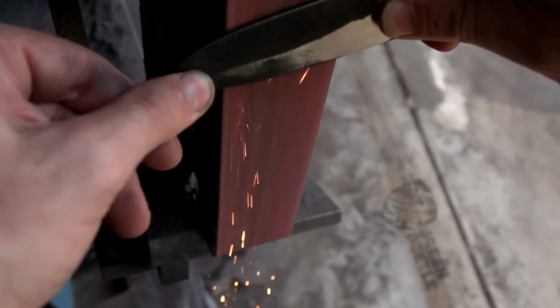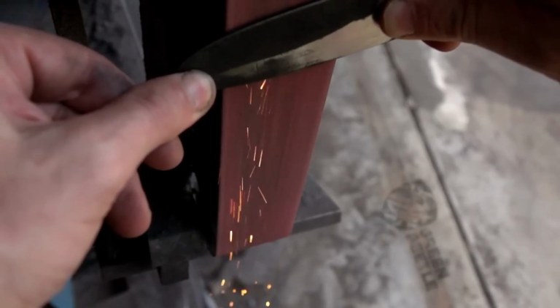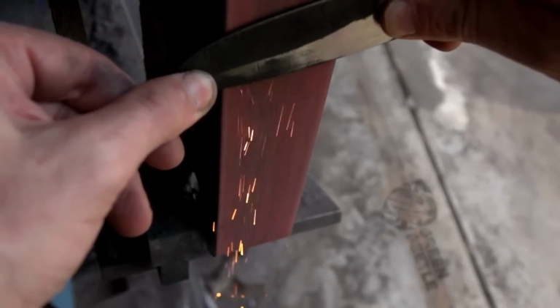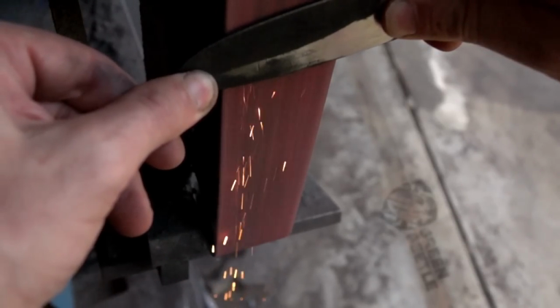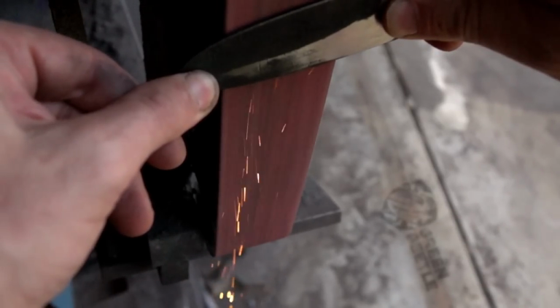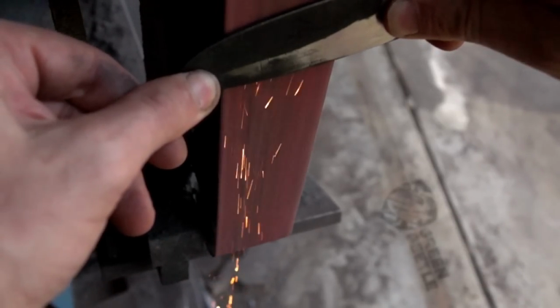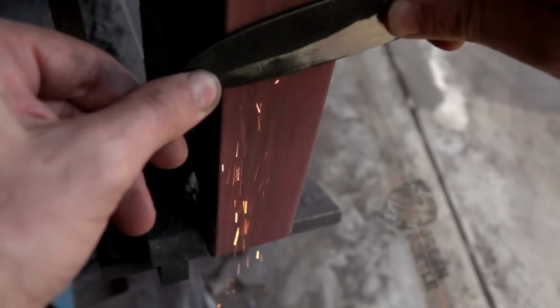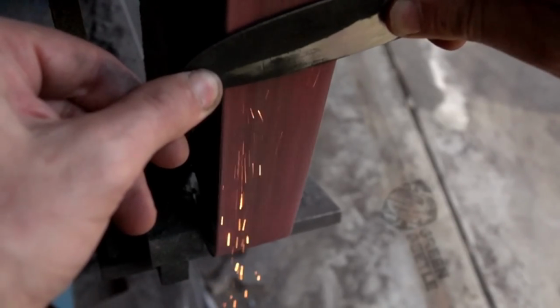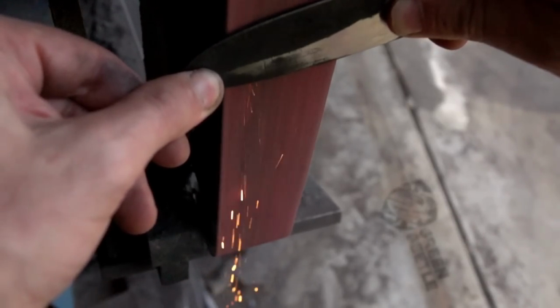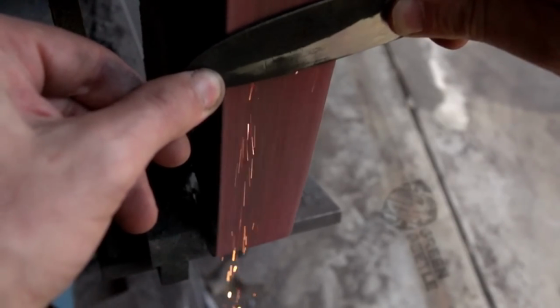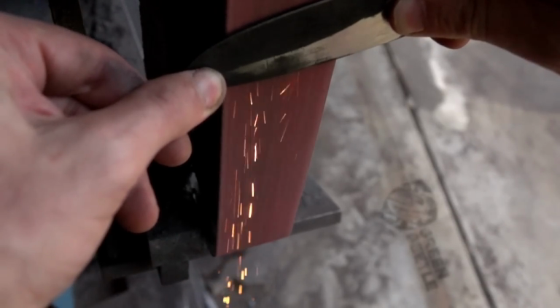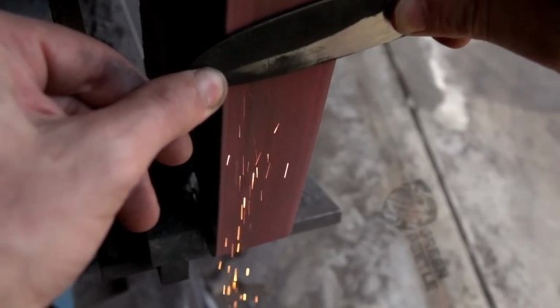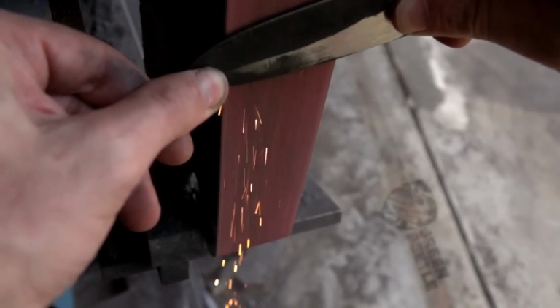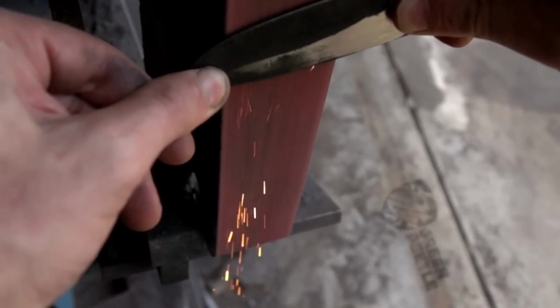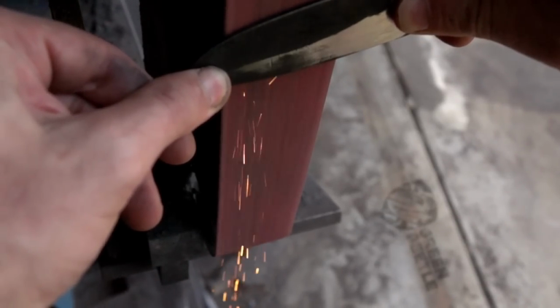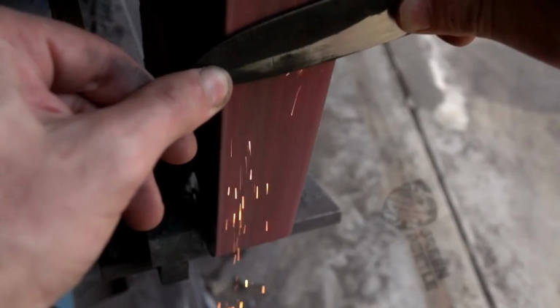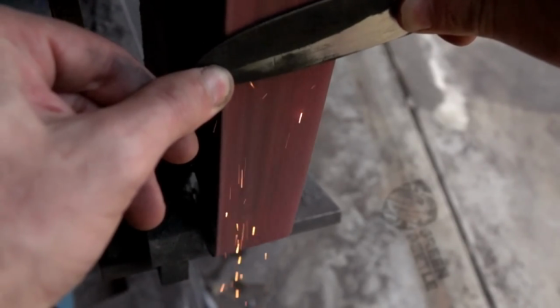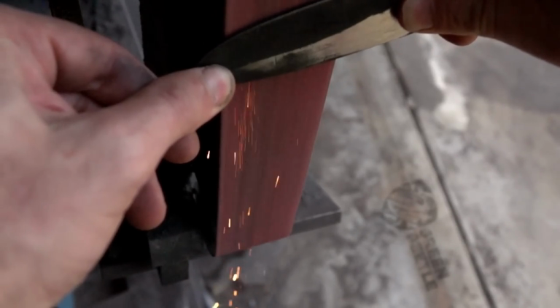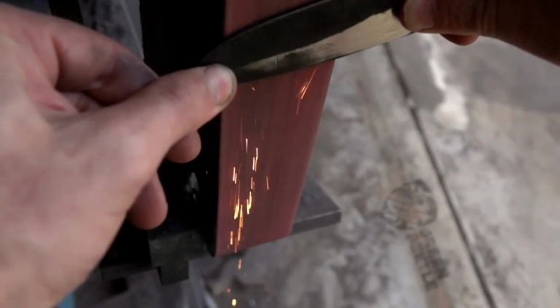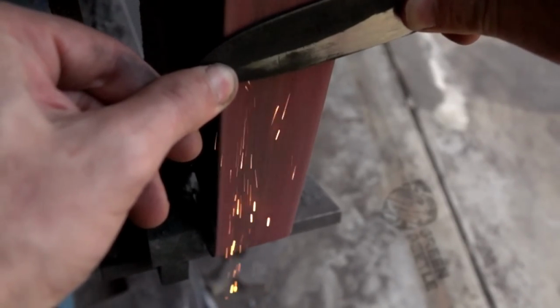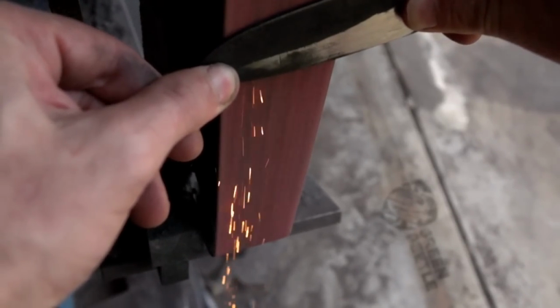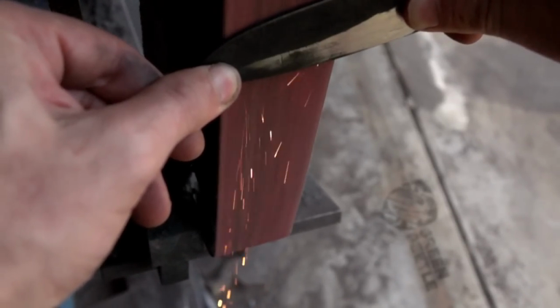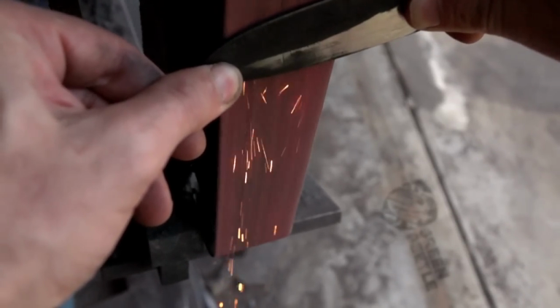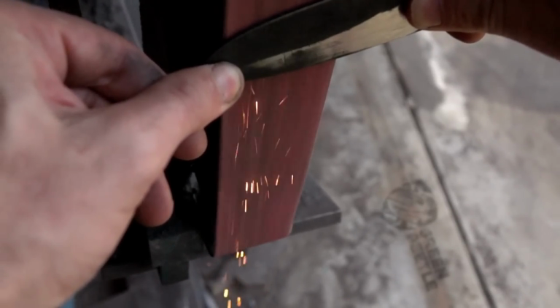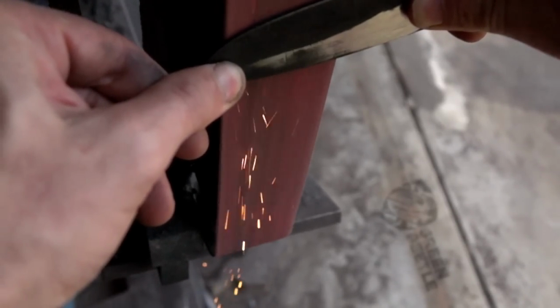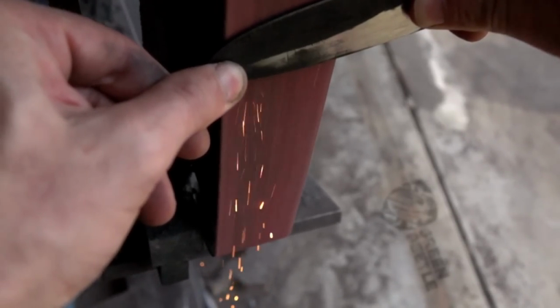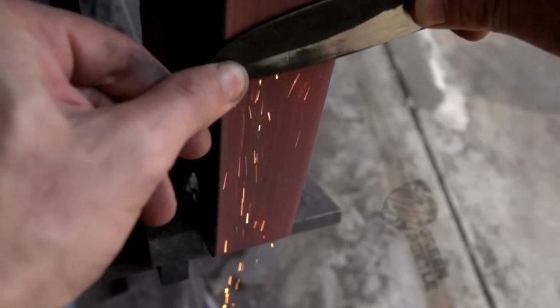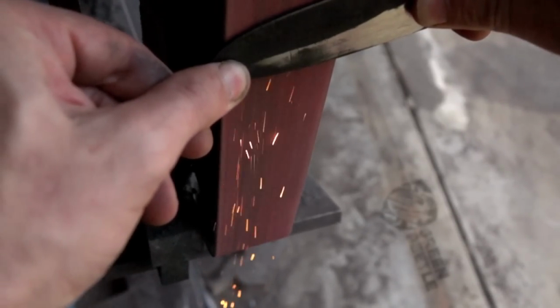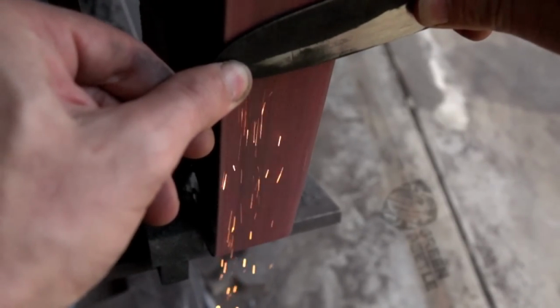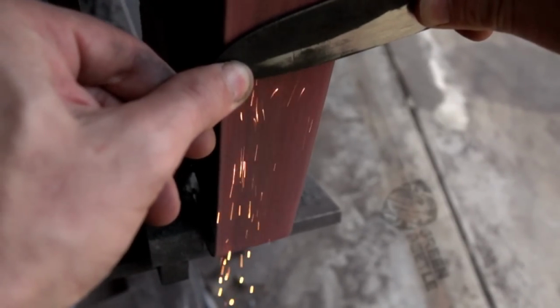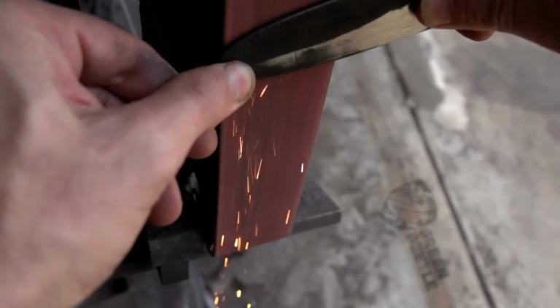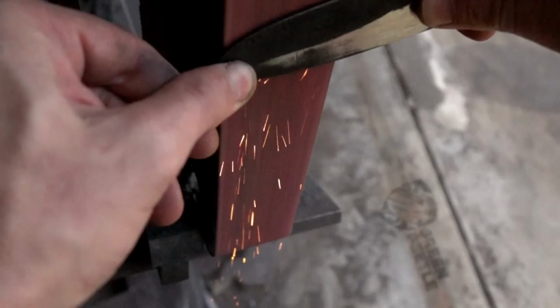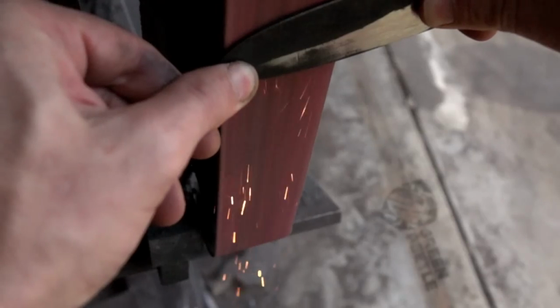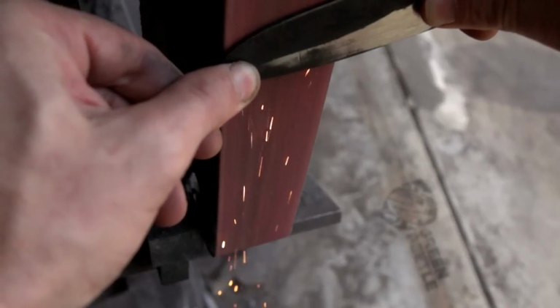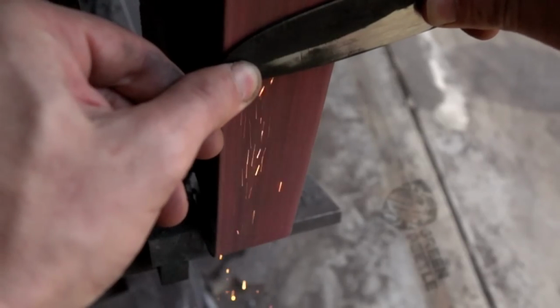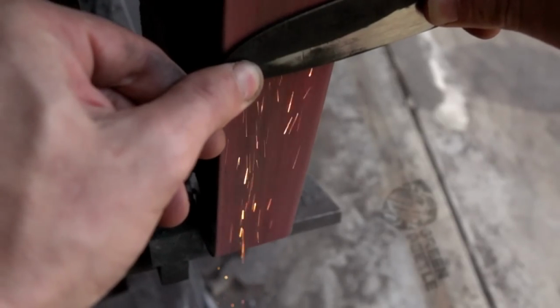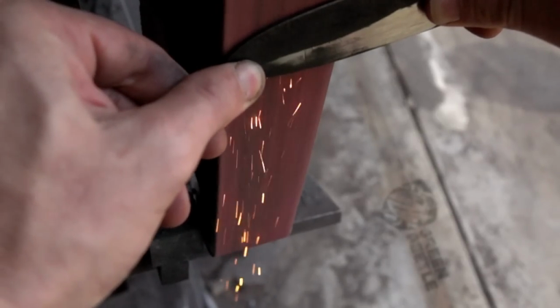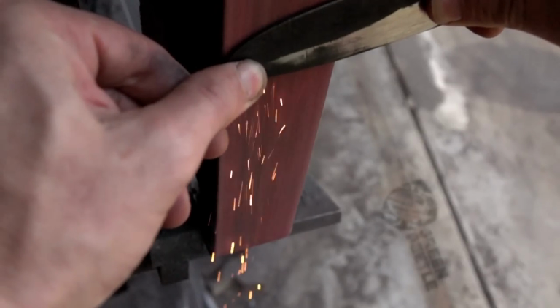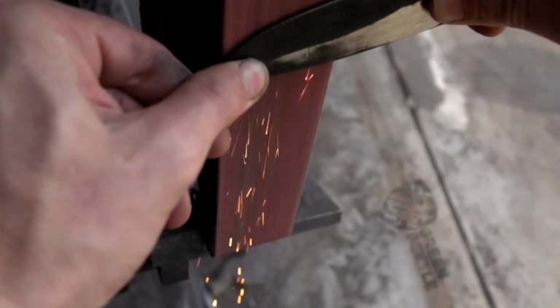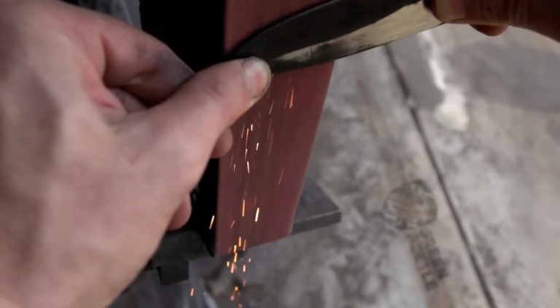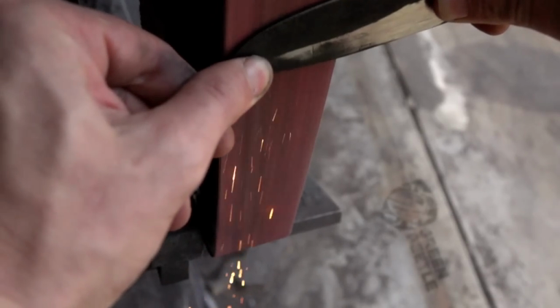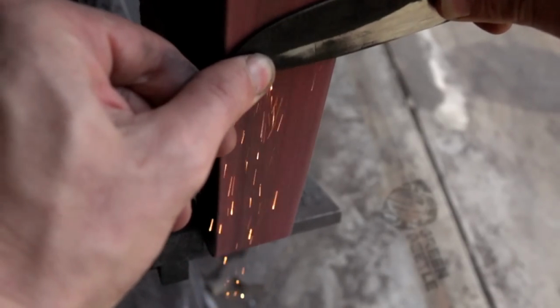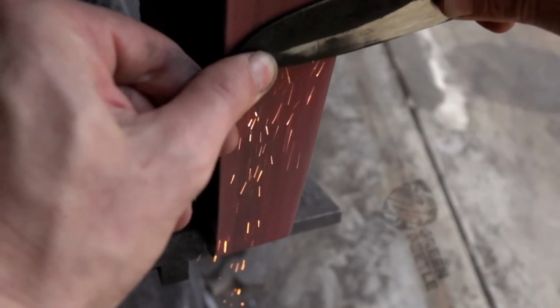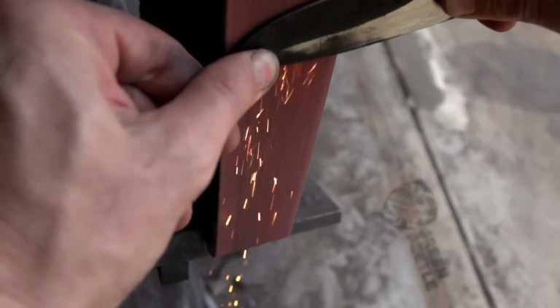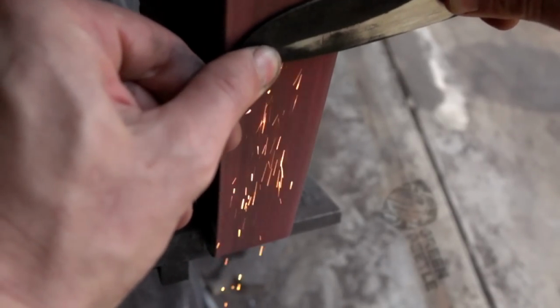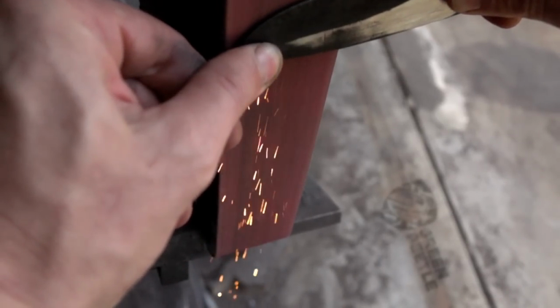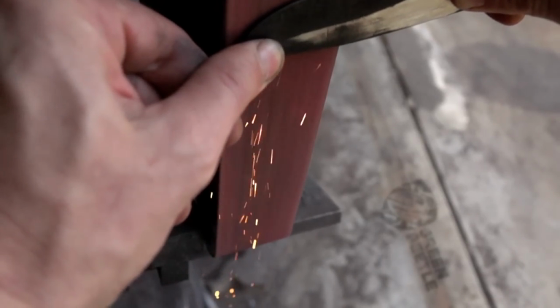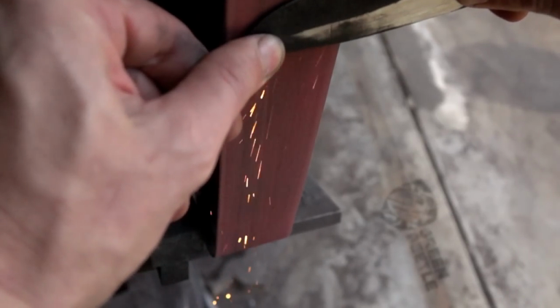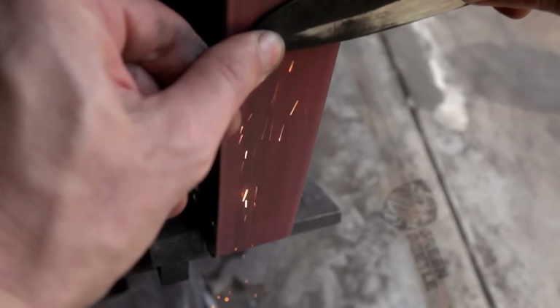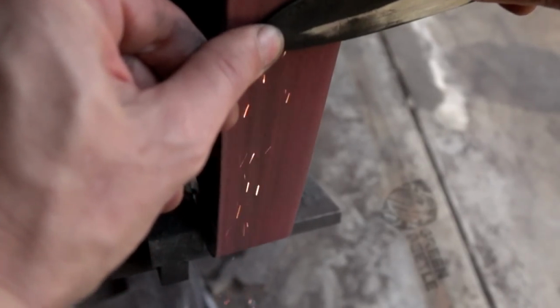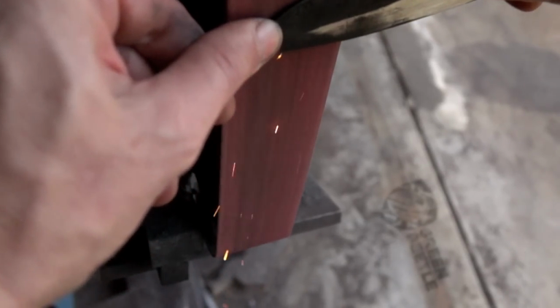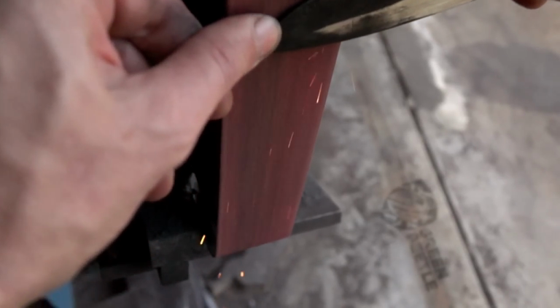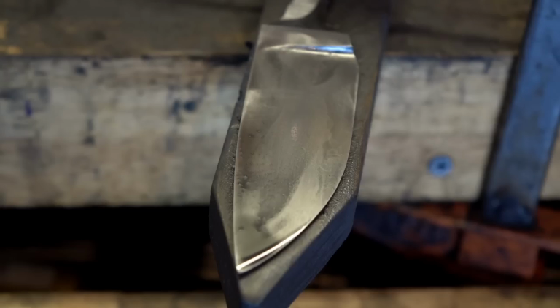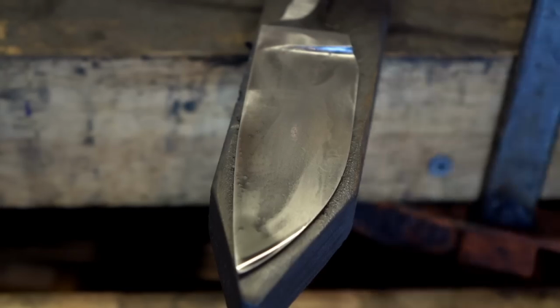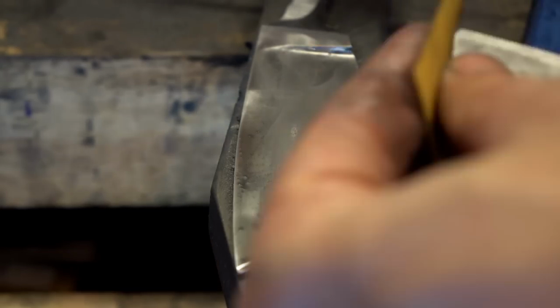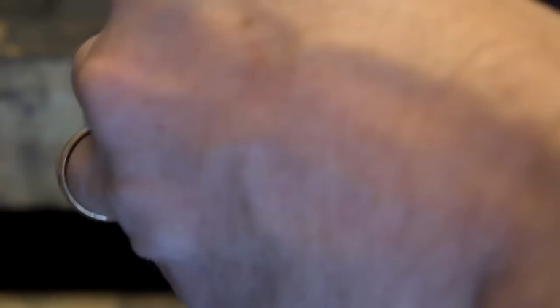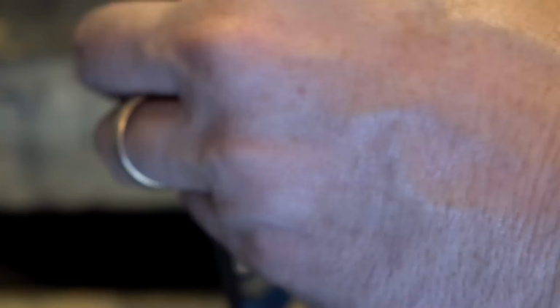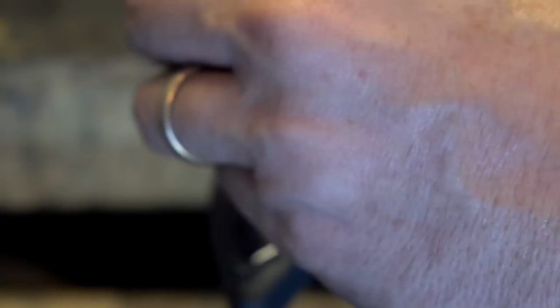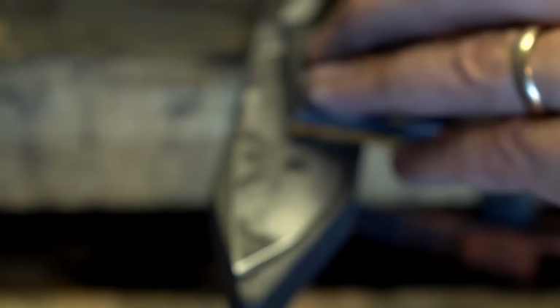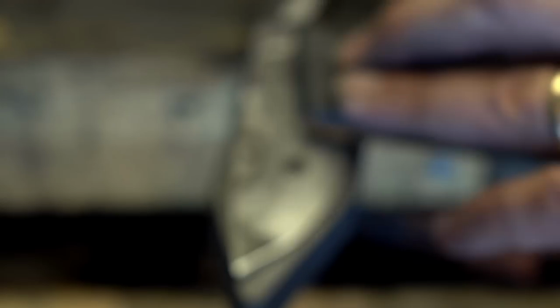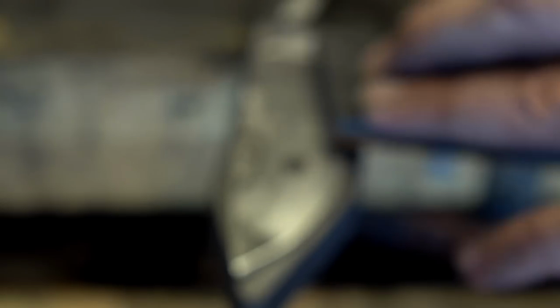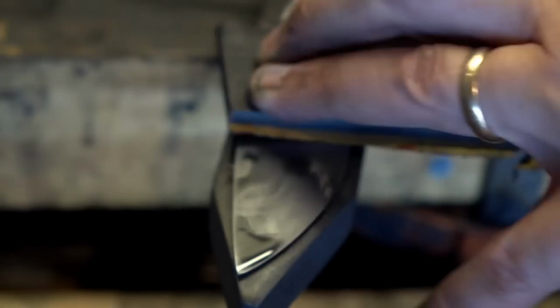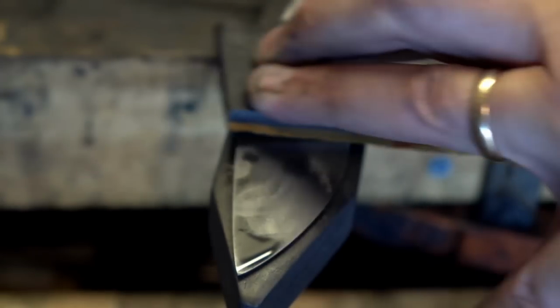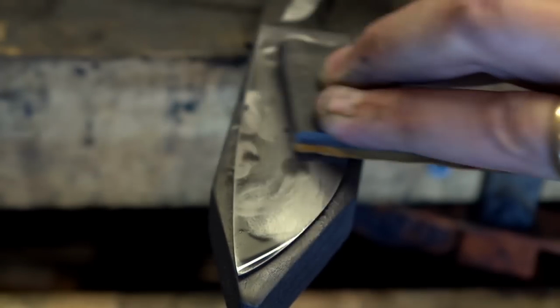After tempering, I'm going to grind the knife, sand it, and then we'll set it aside while we work on a nickel silver guard.